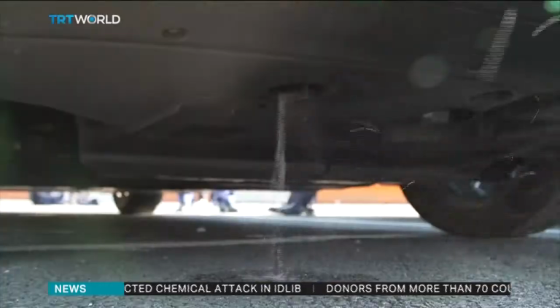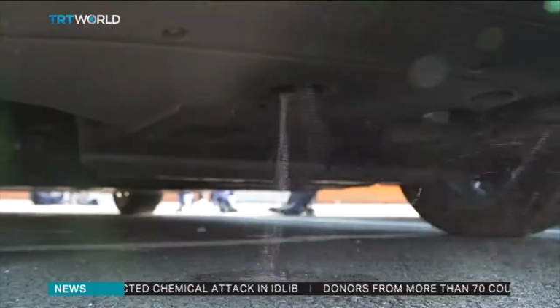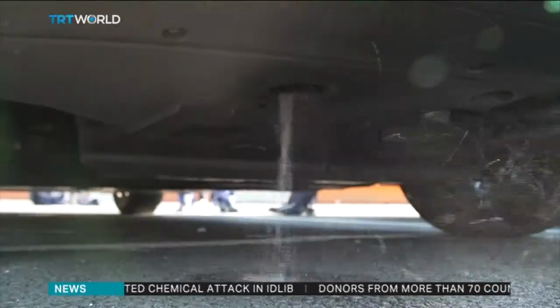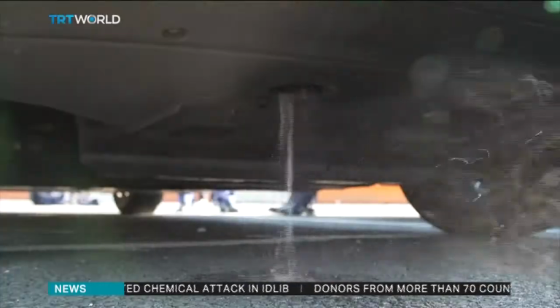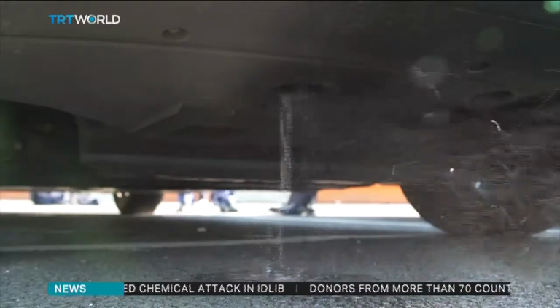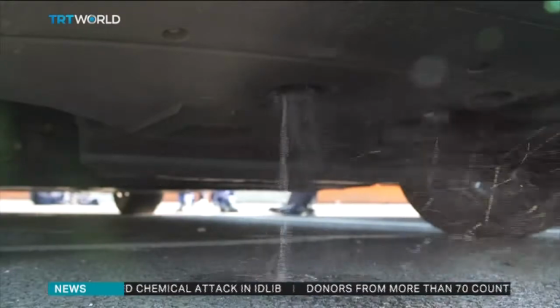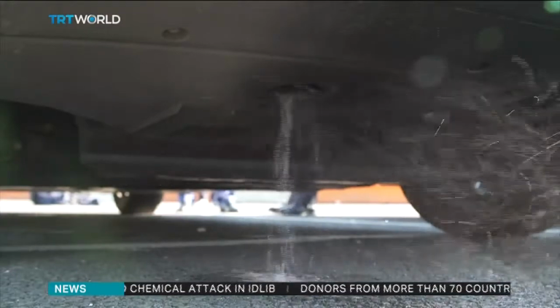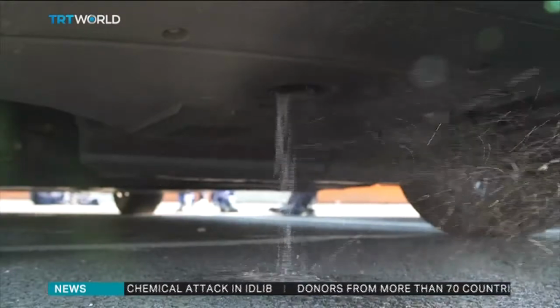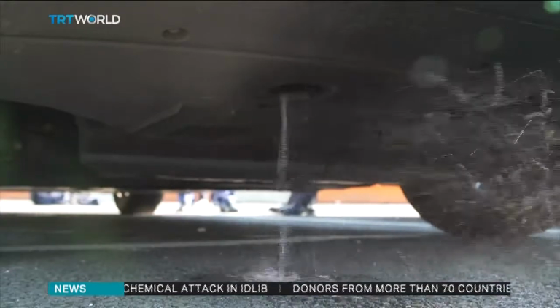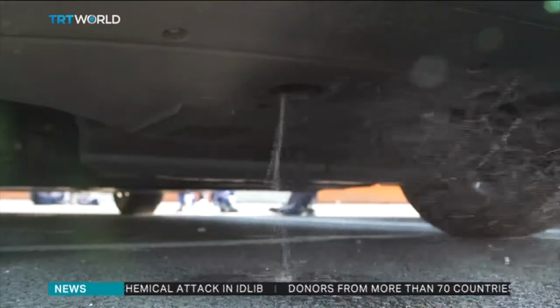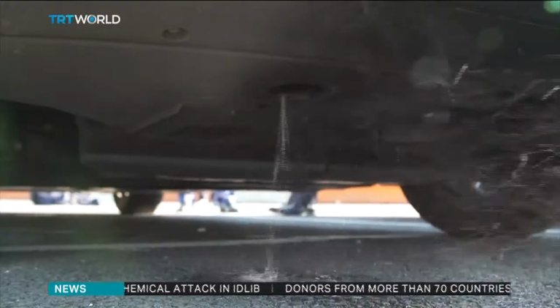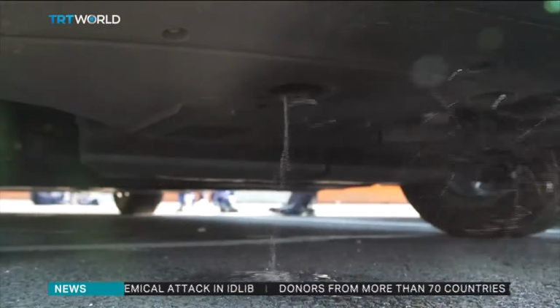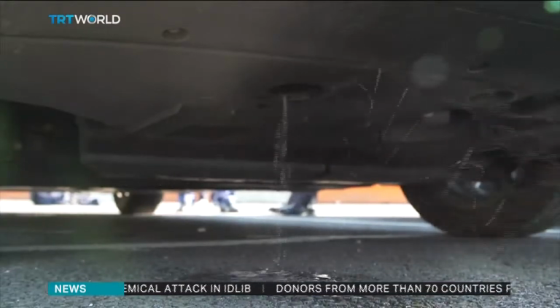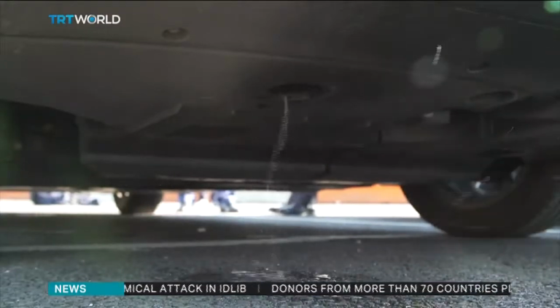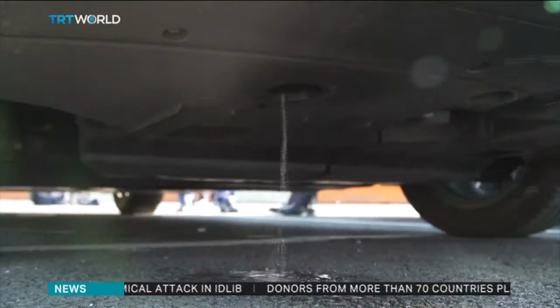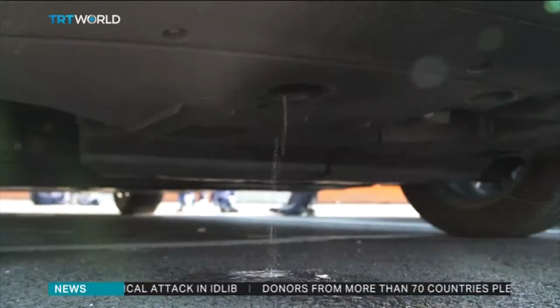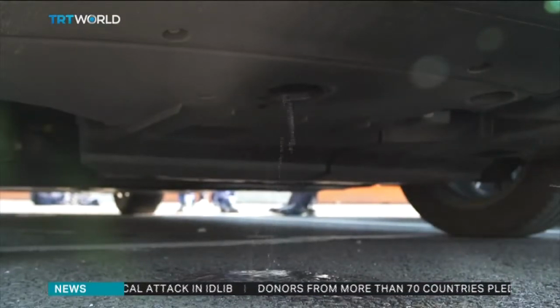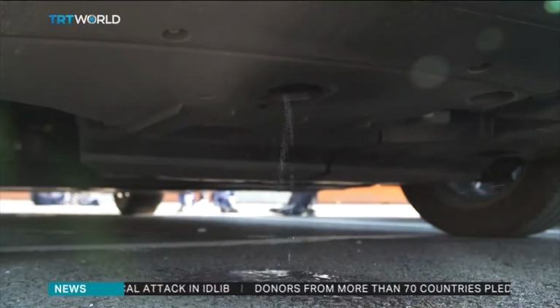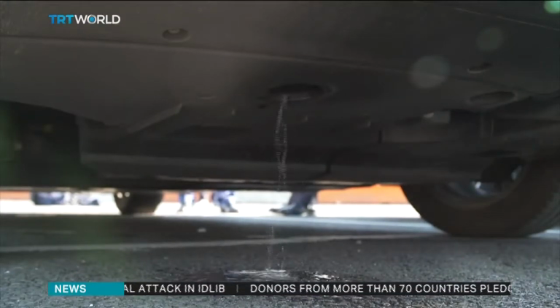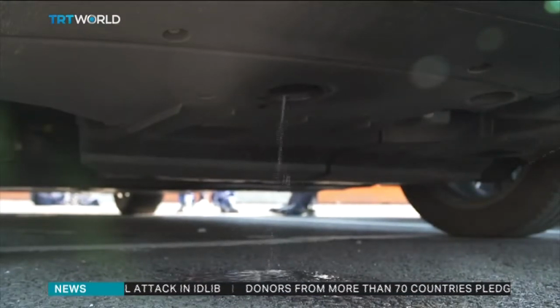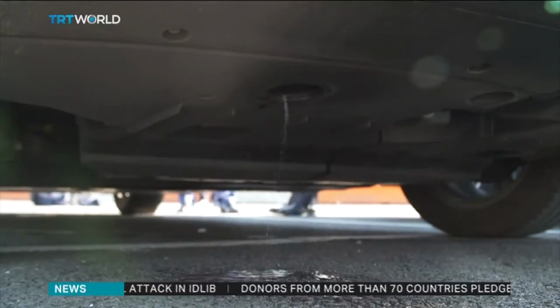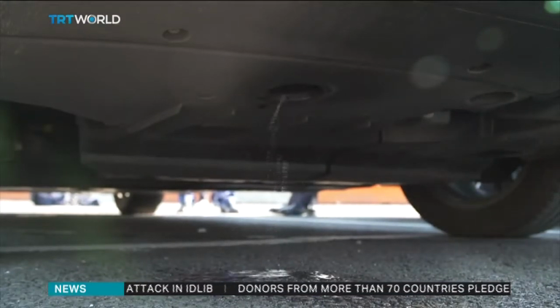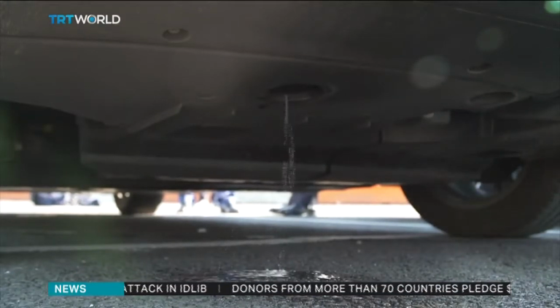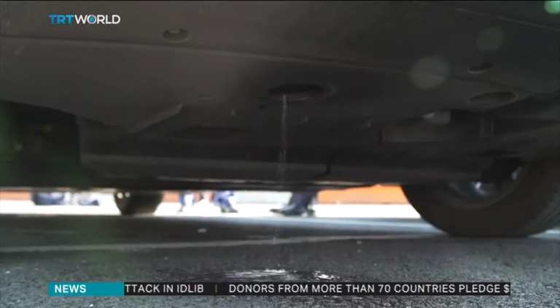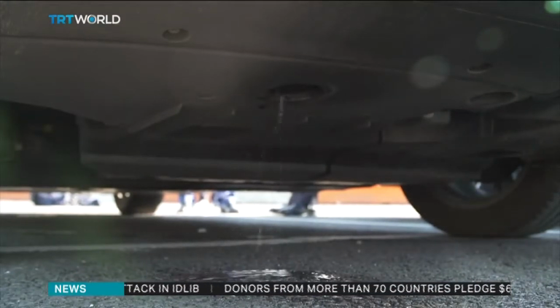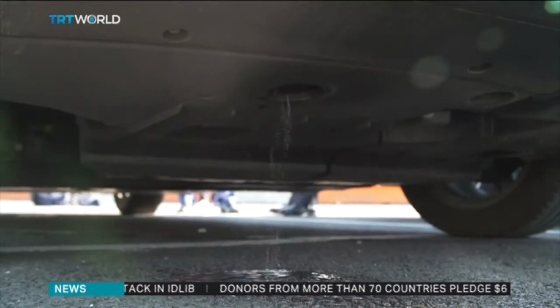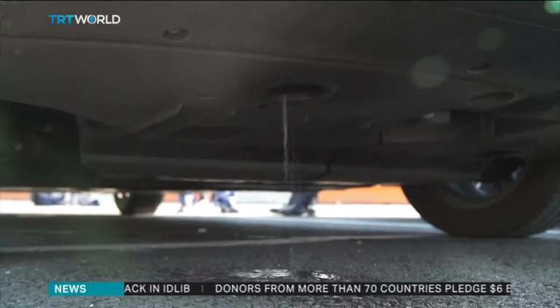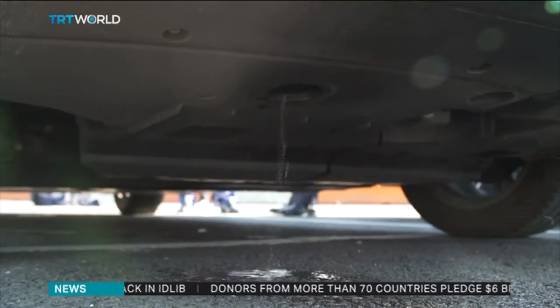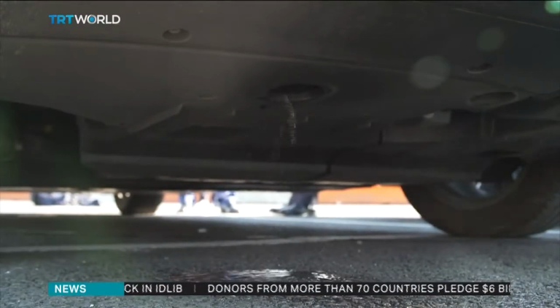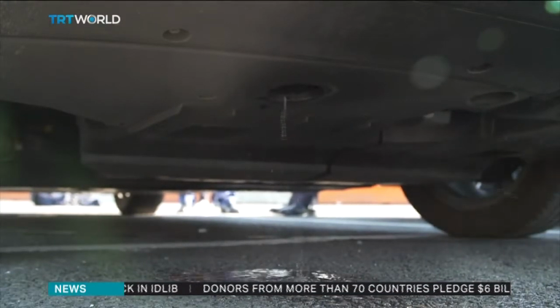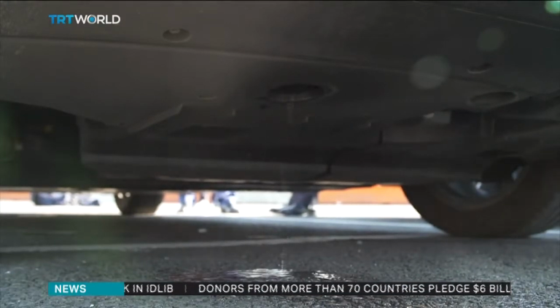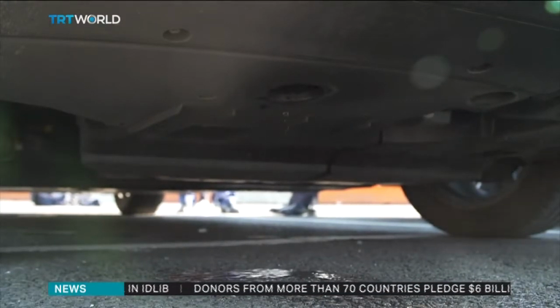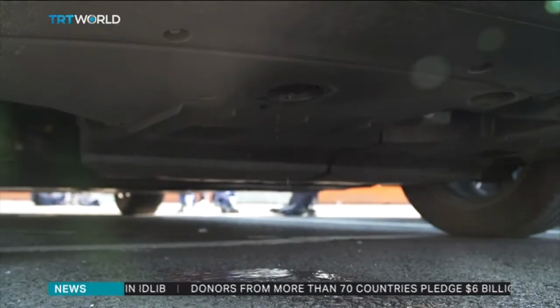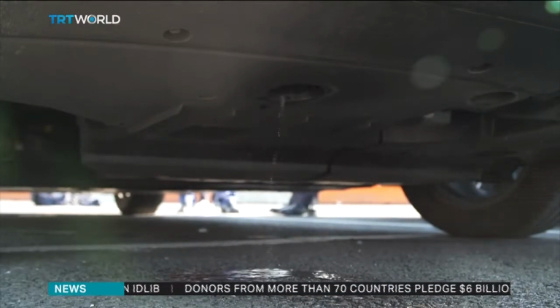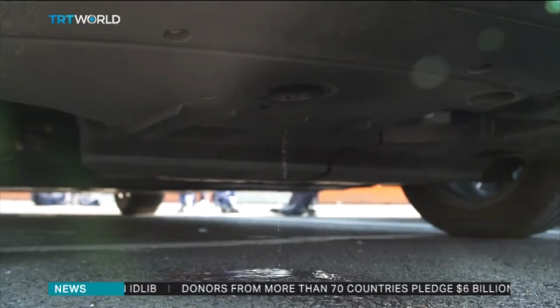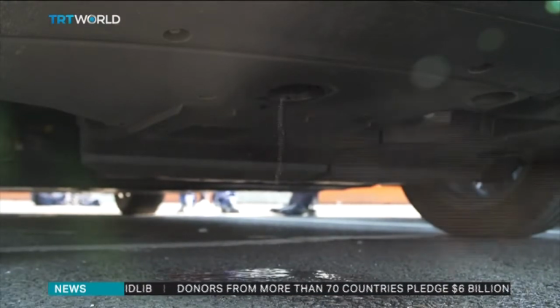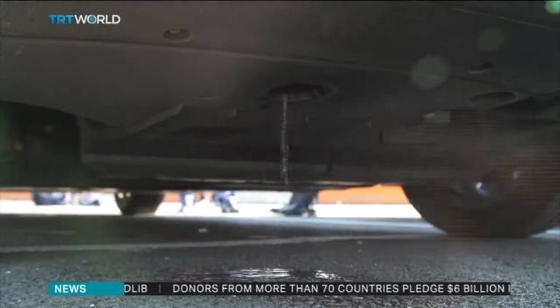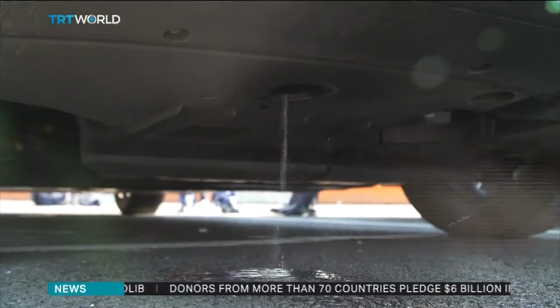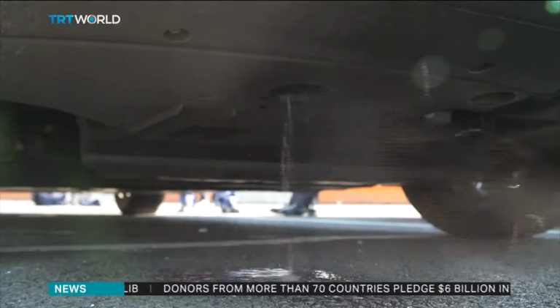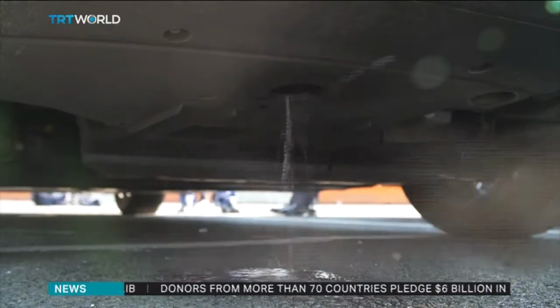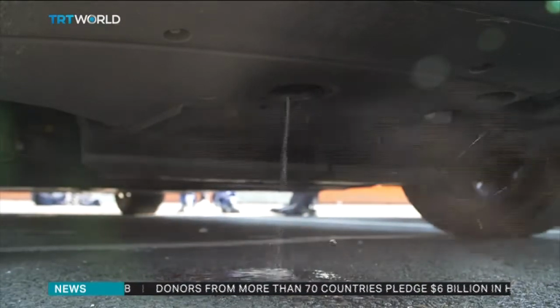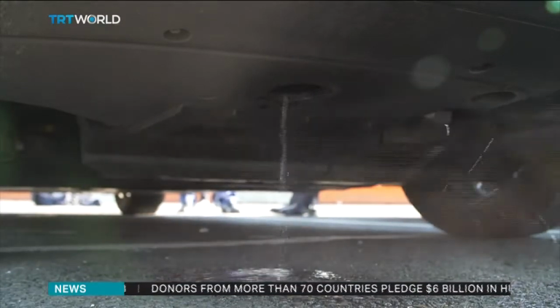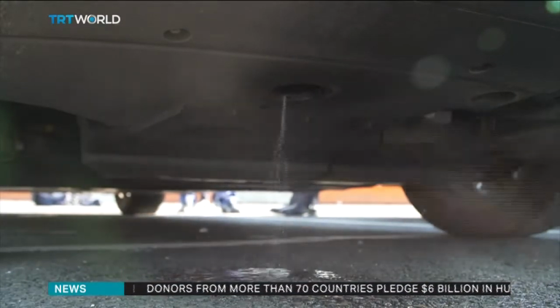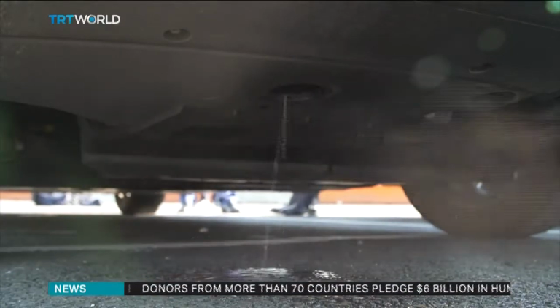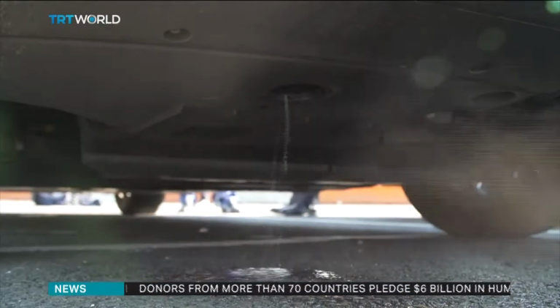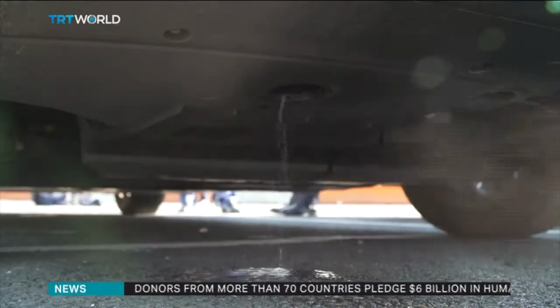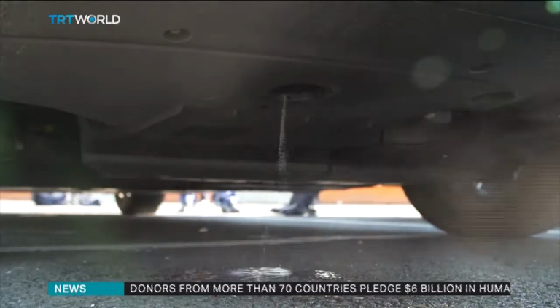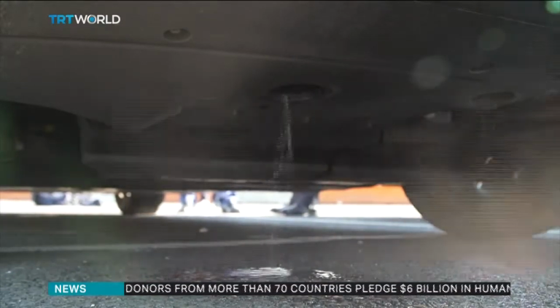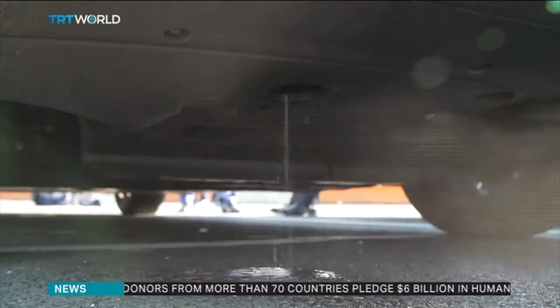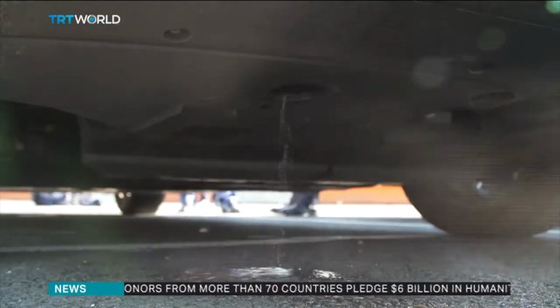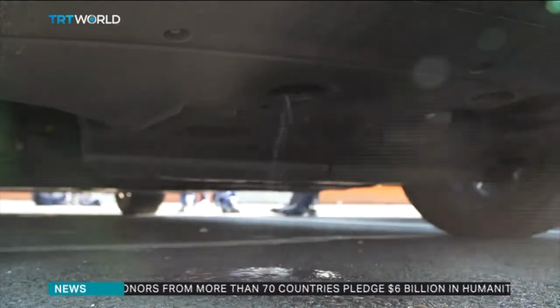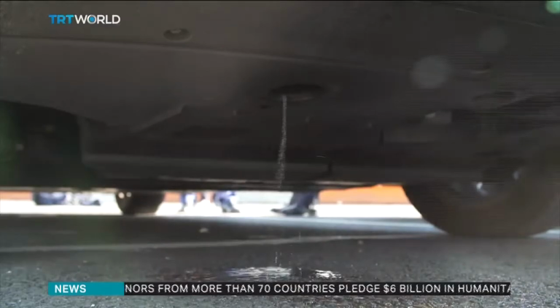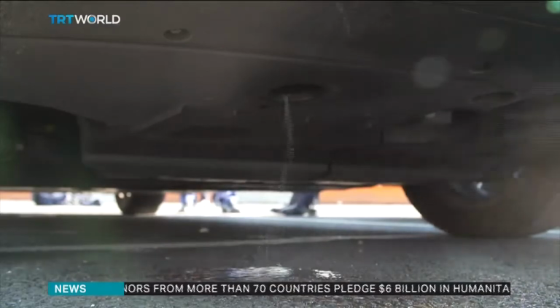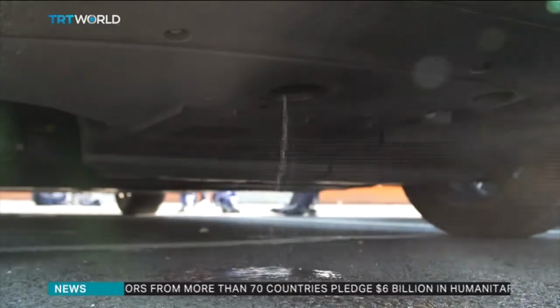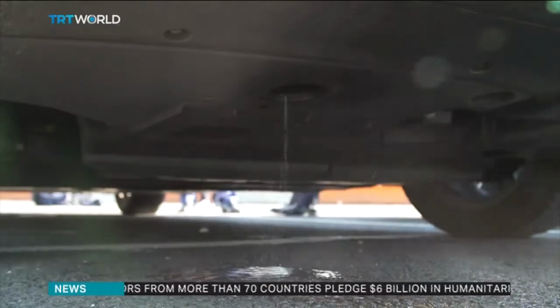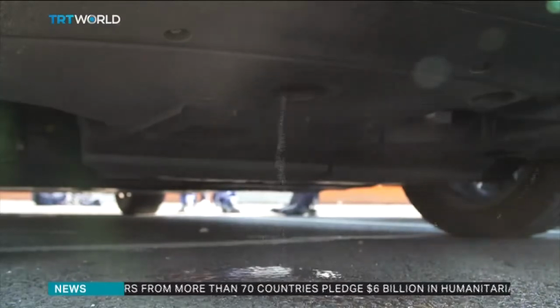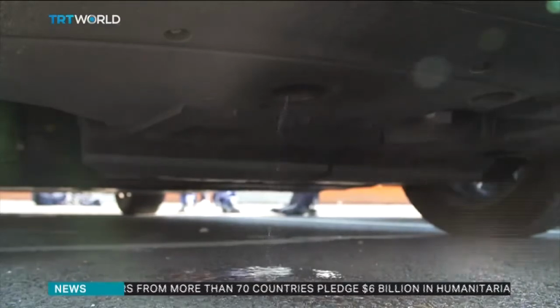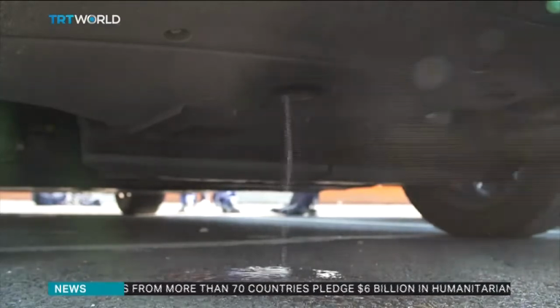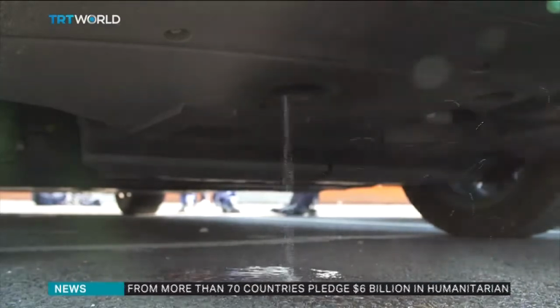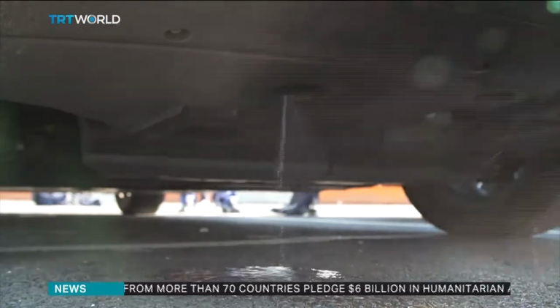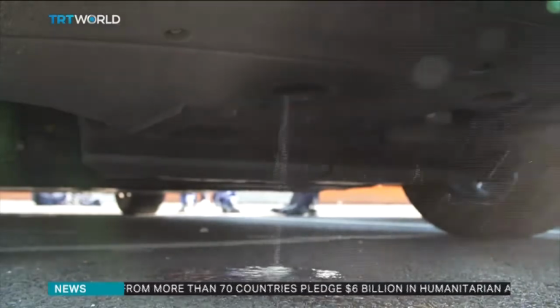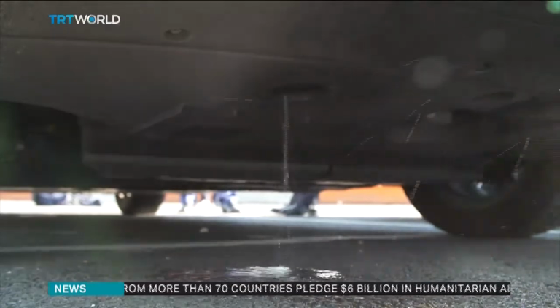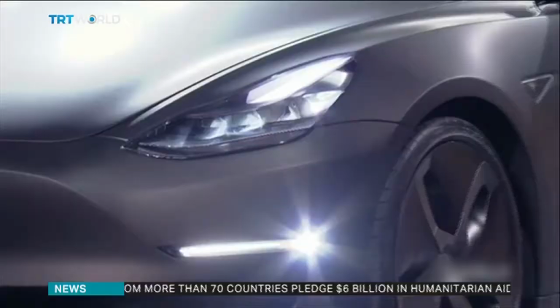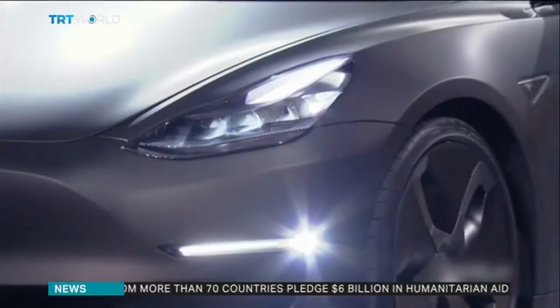The only emission produced while the car is driving is water. Designers say it's so pure, you could drink it.